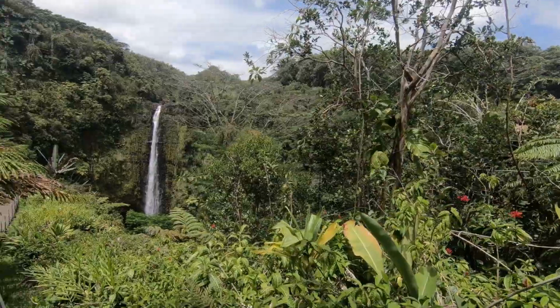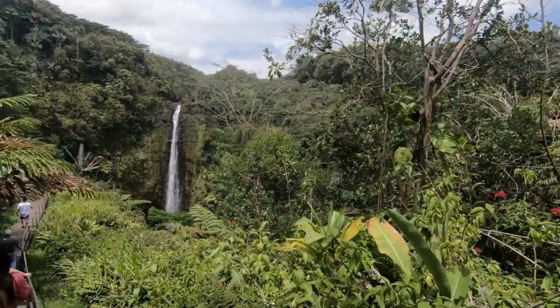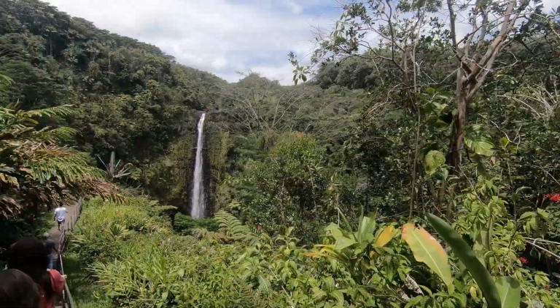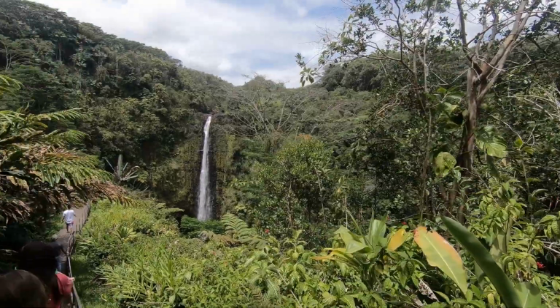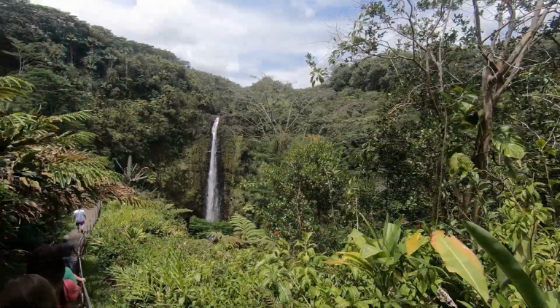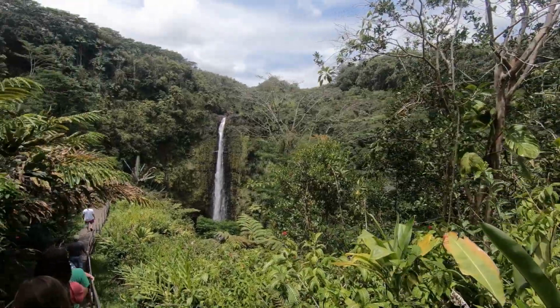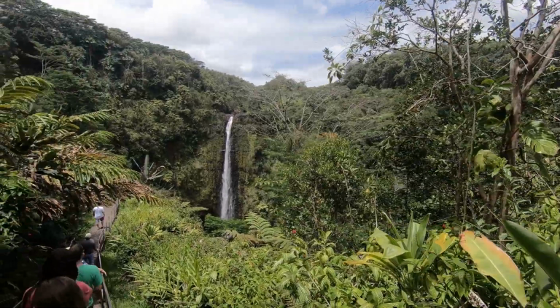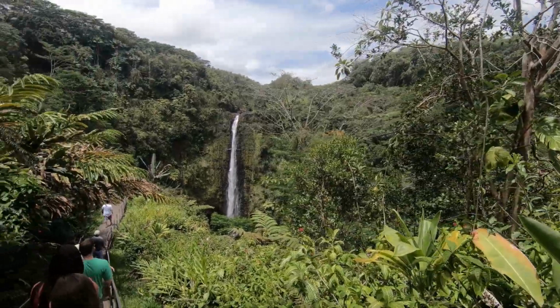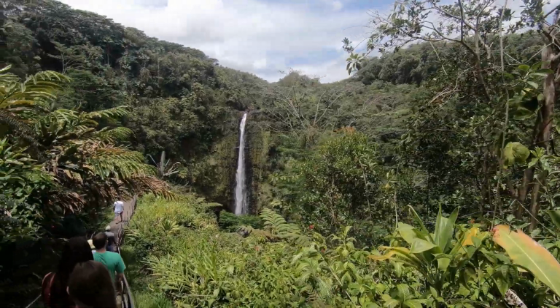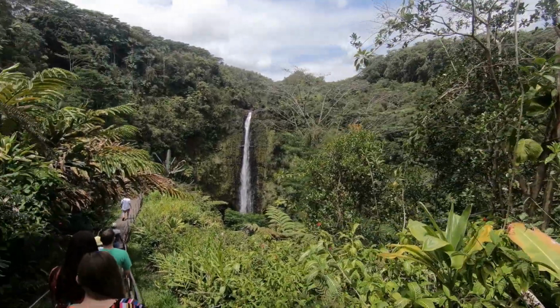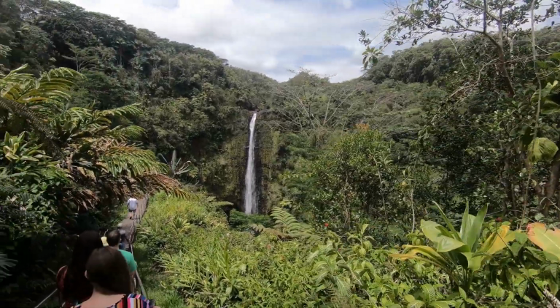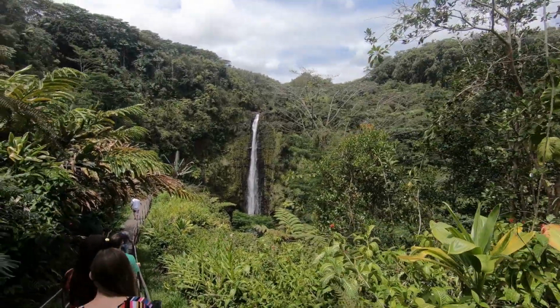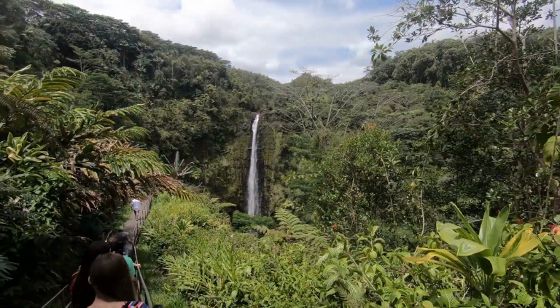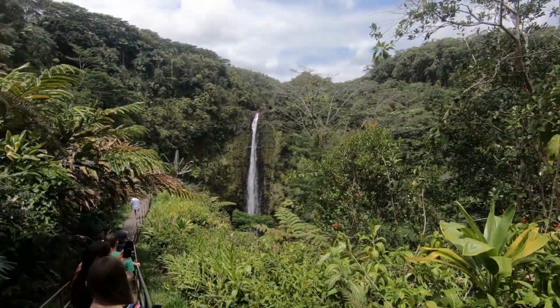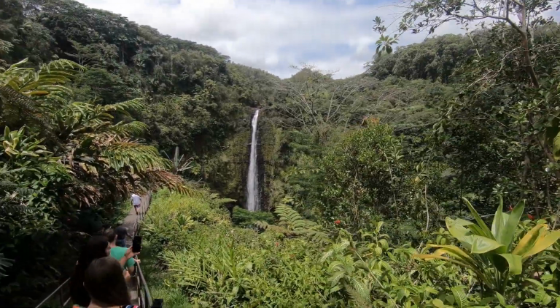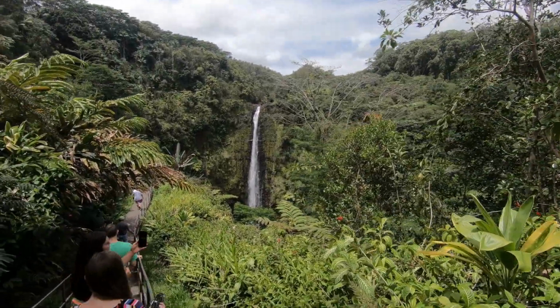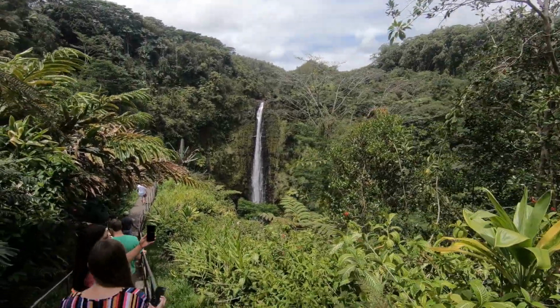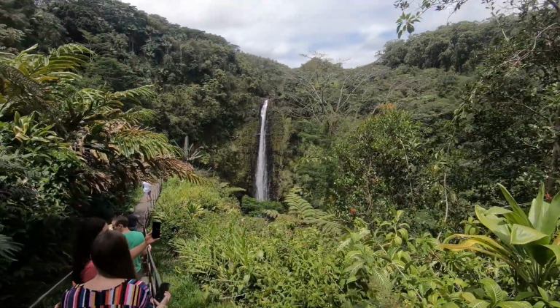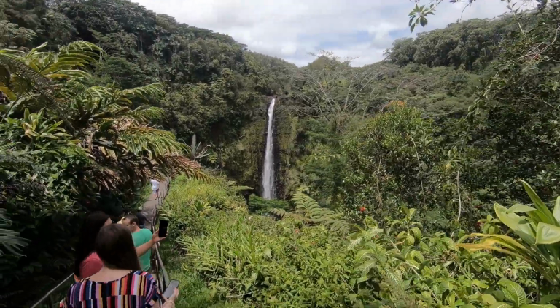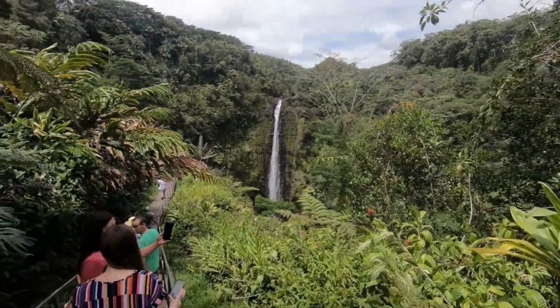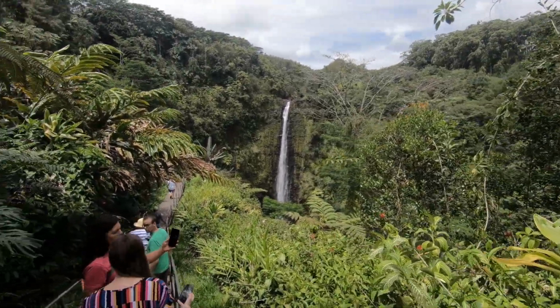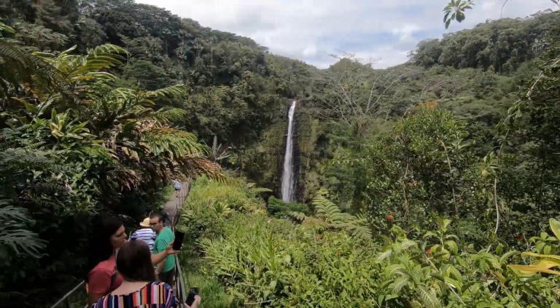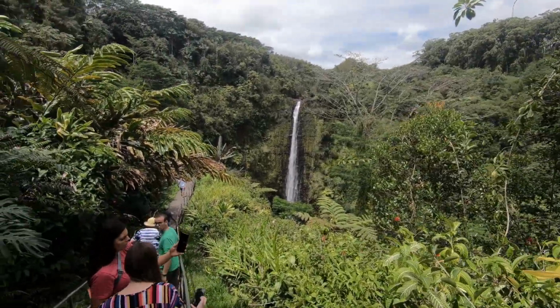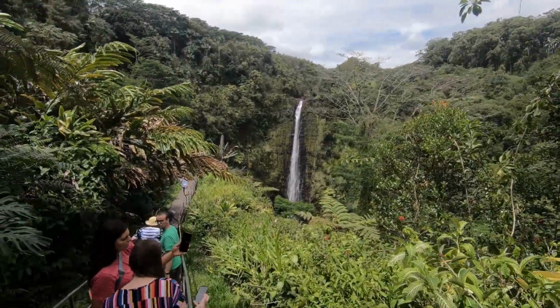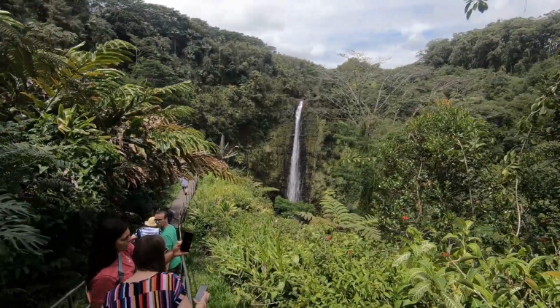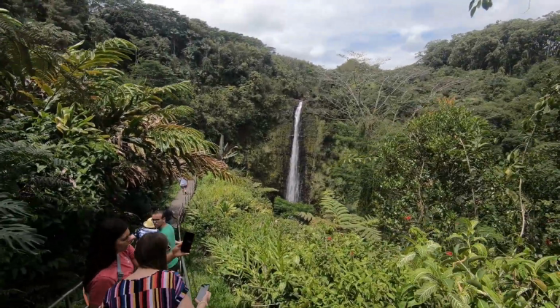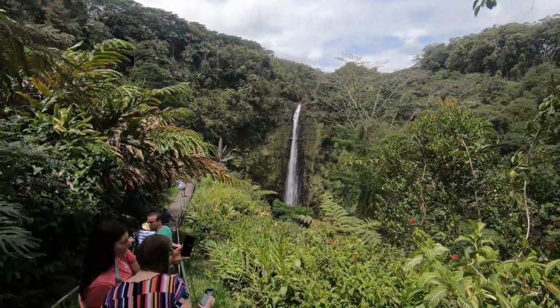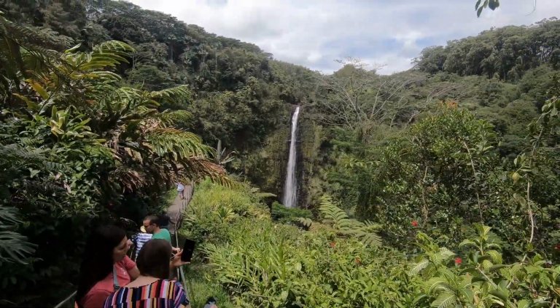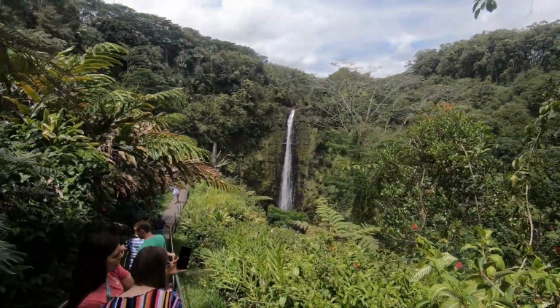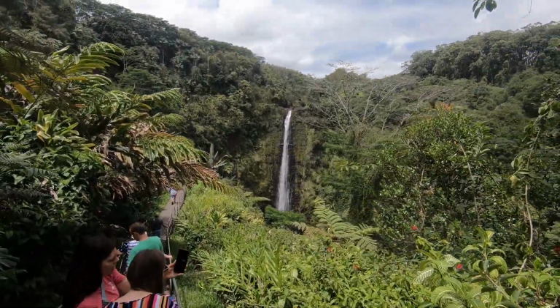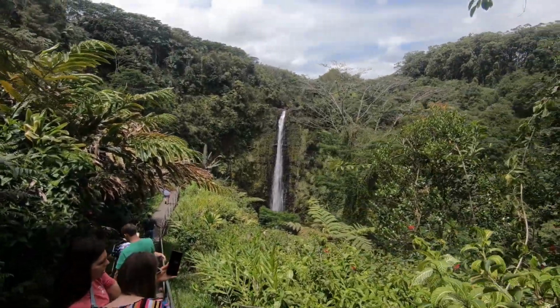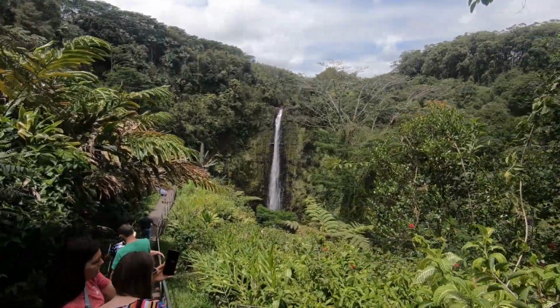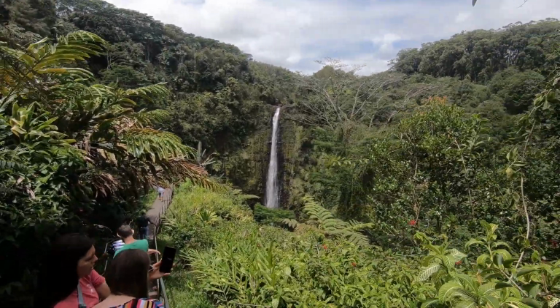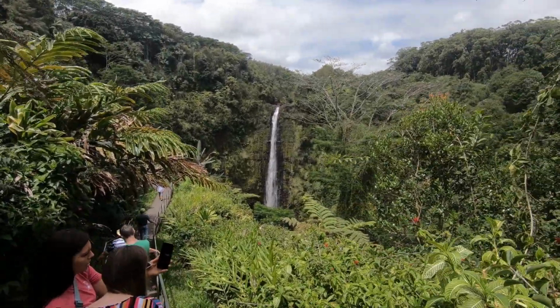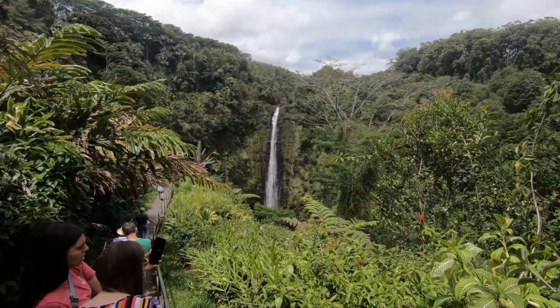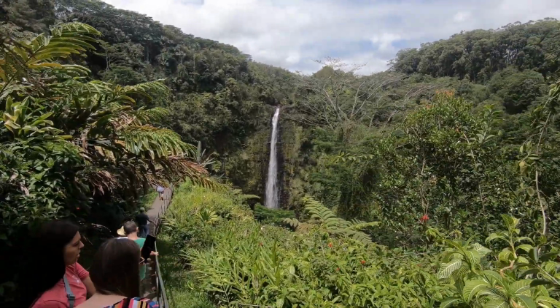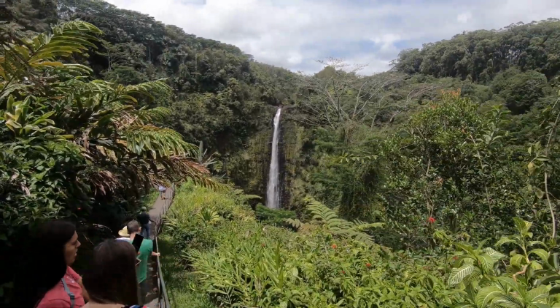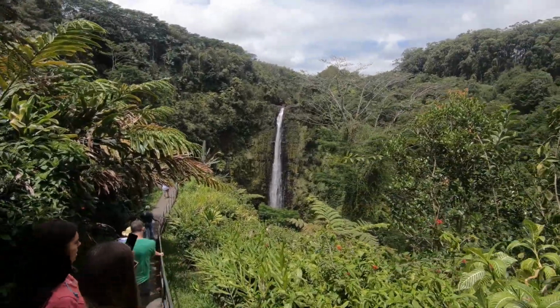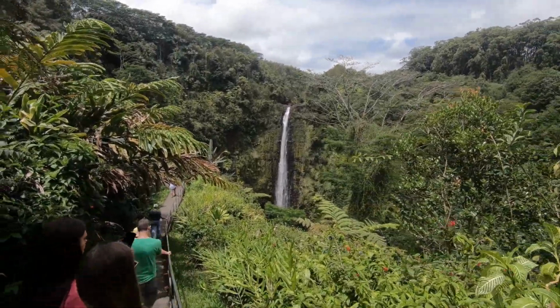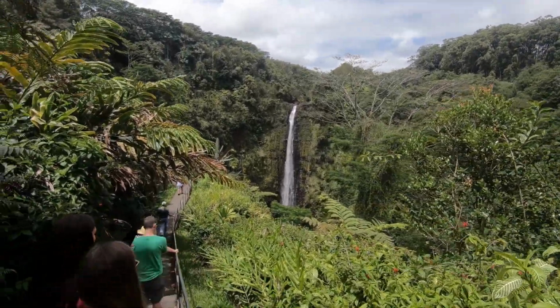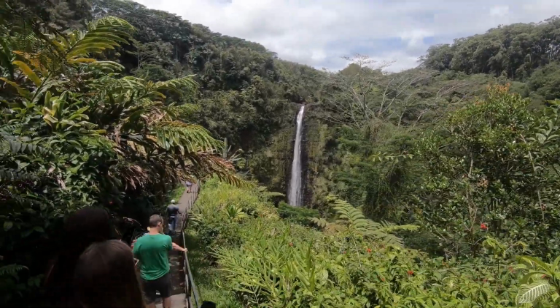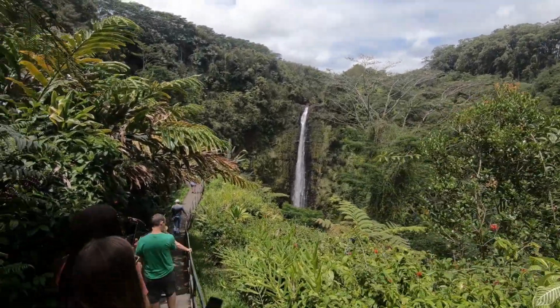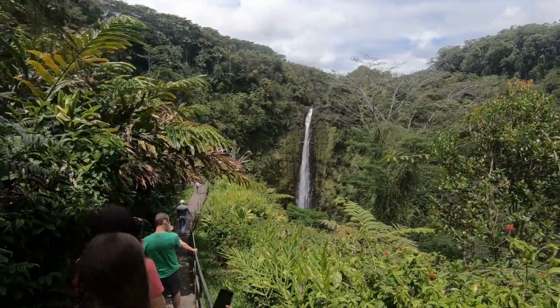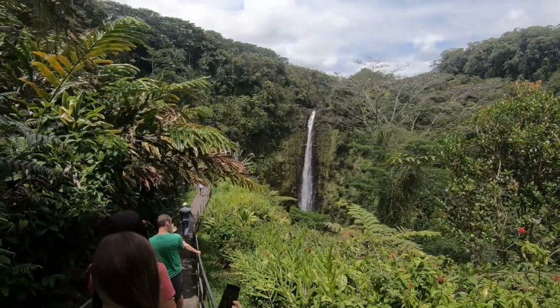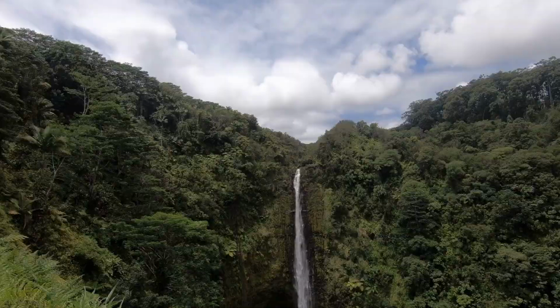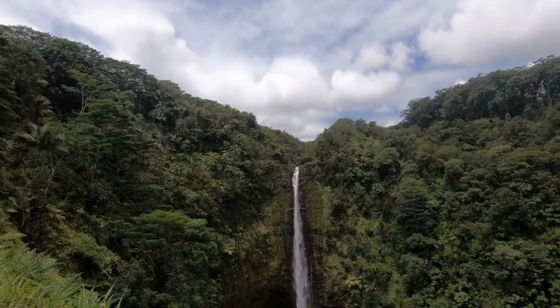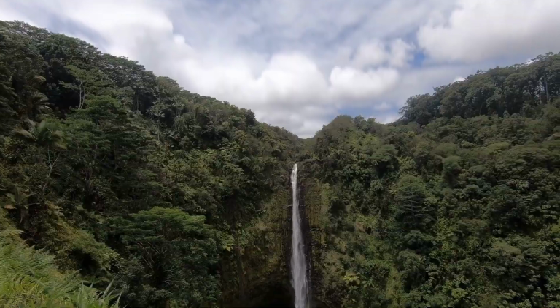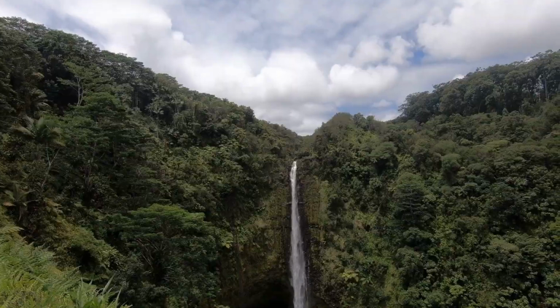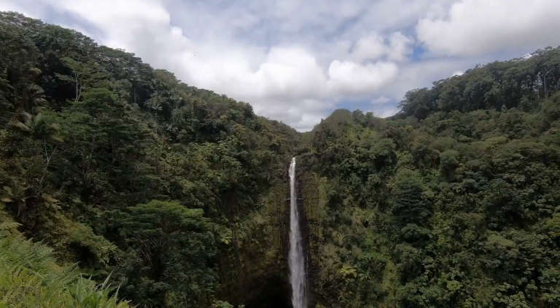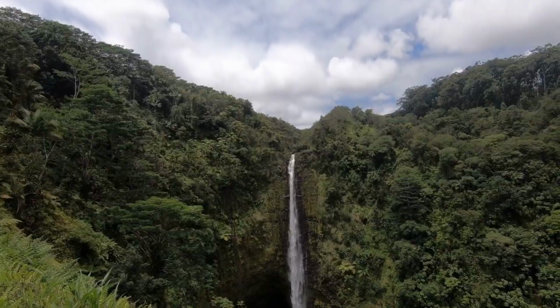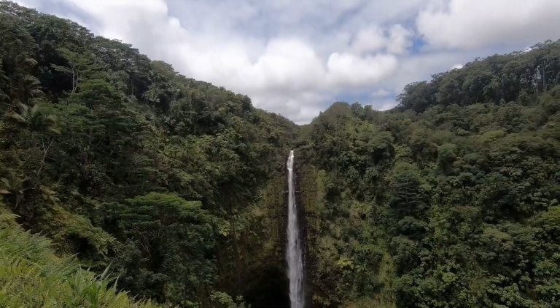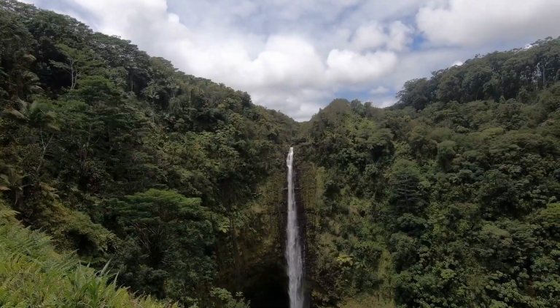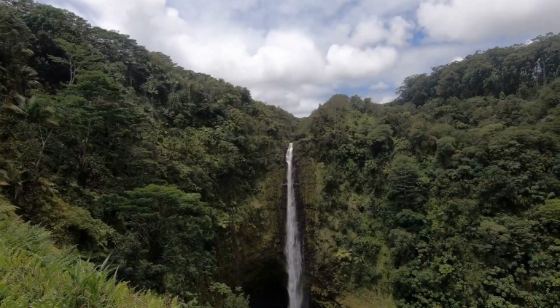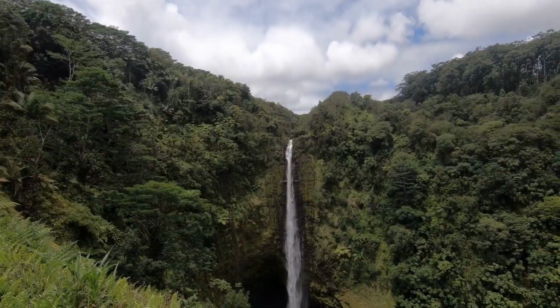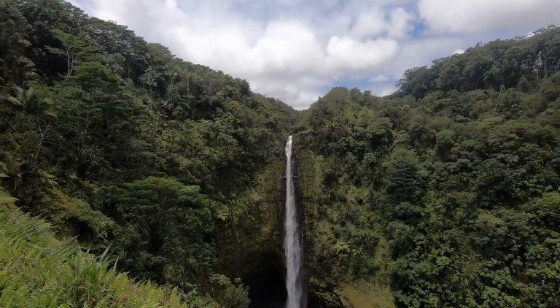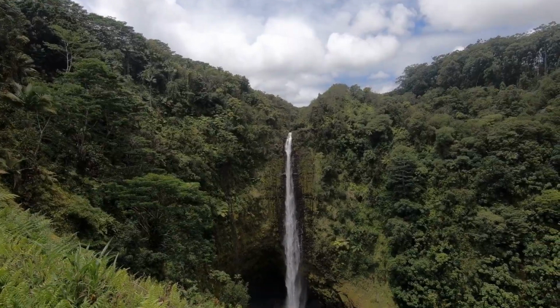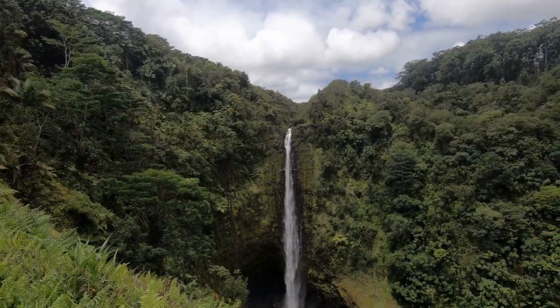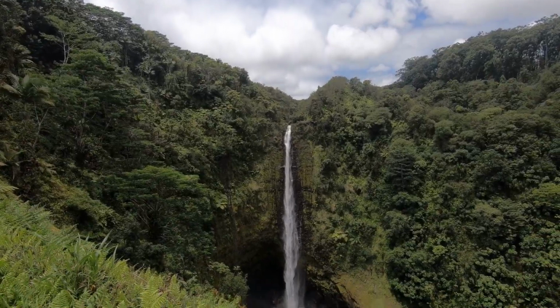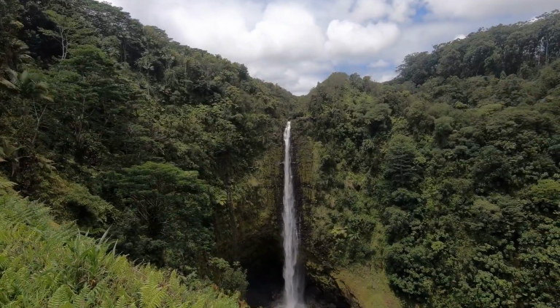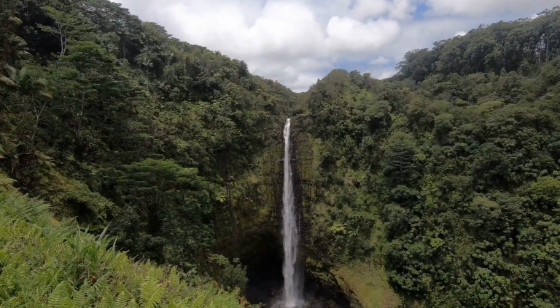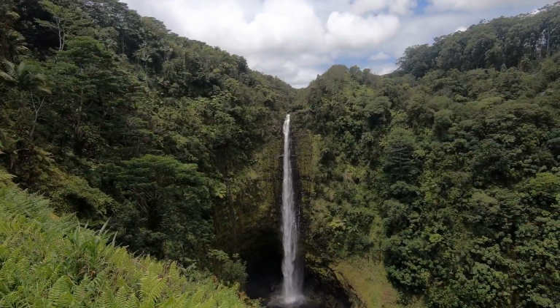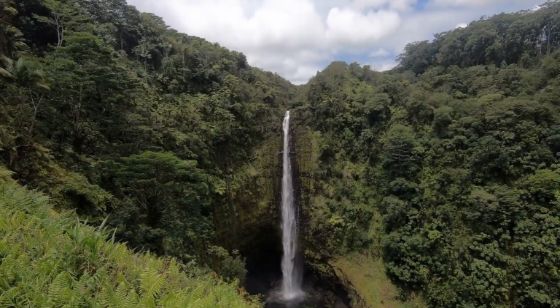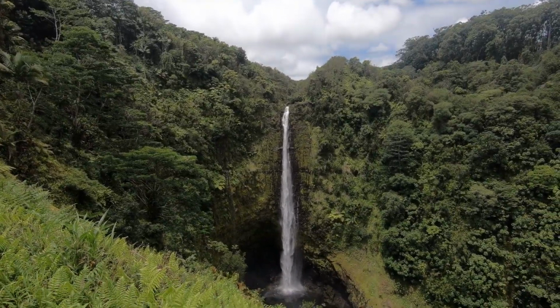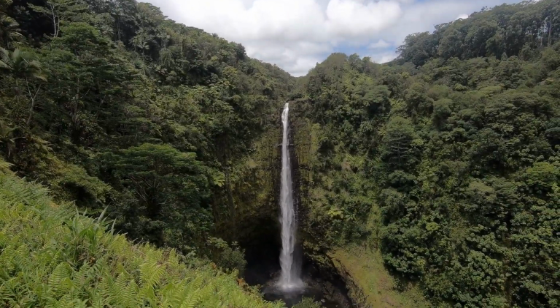And this waterfall is awesome — easily one of the most beautiful sights to see on the island. Don't want to miss it.